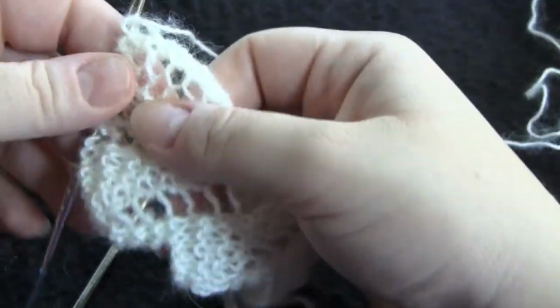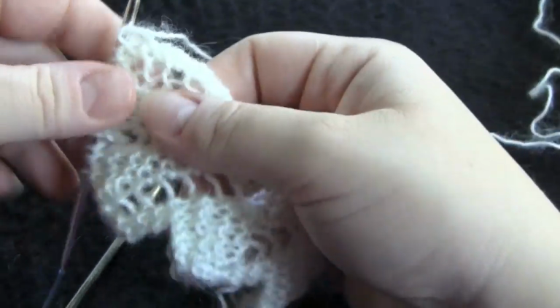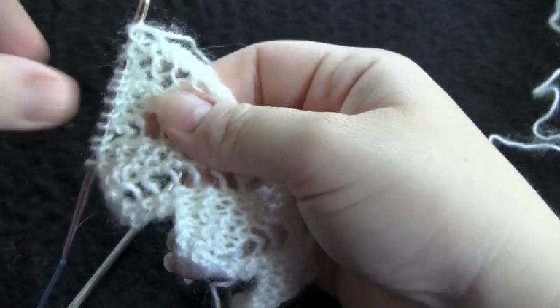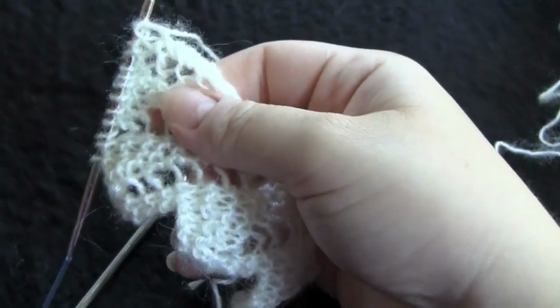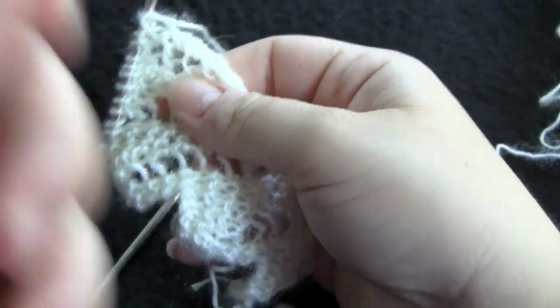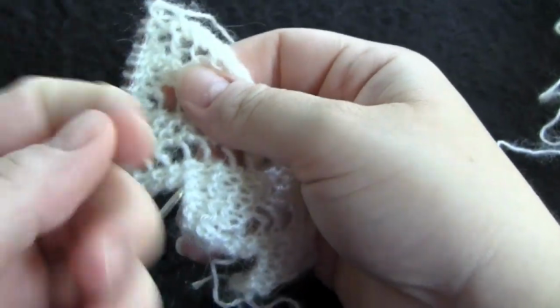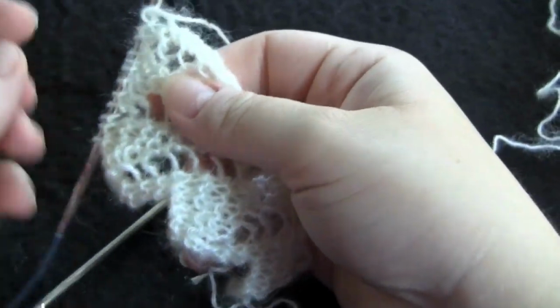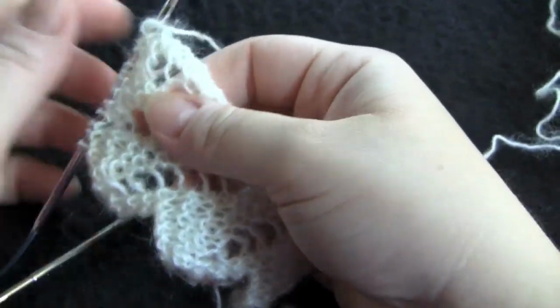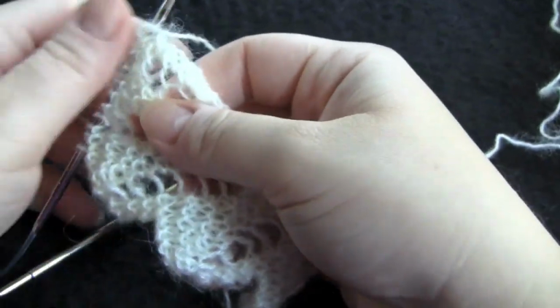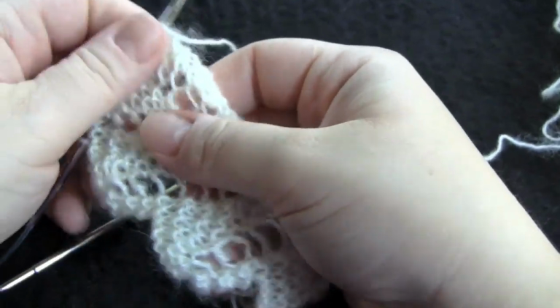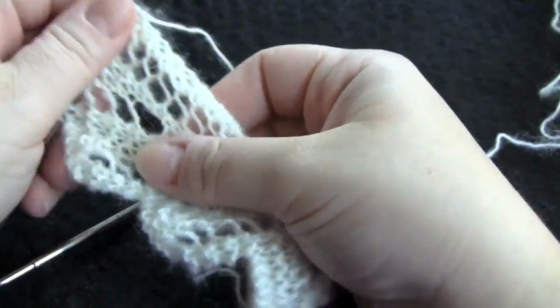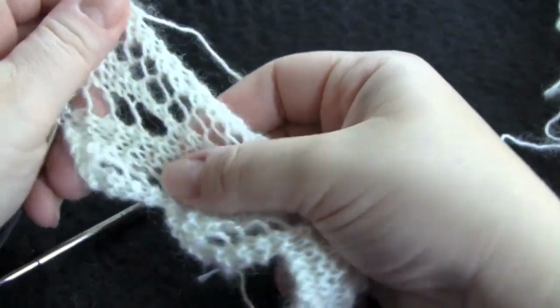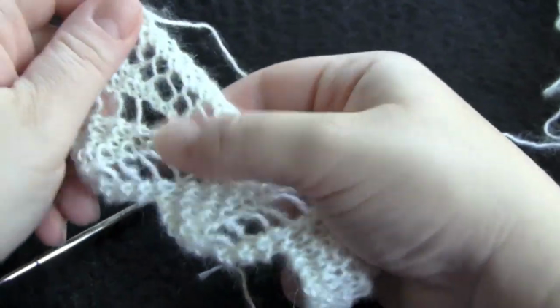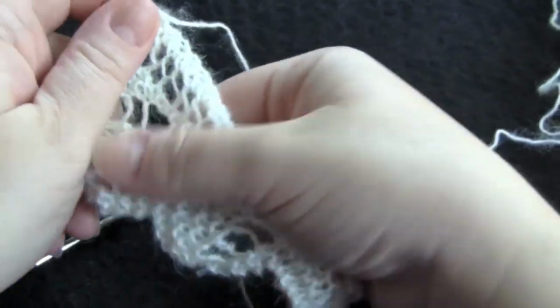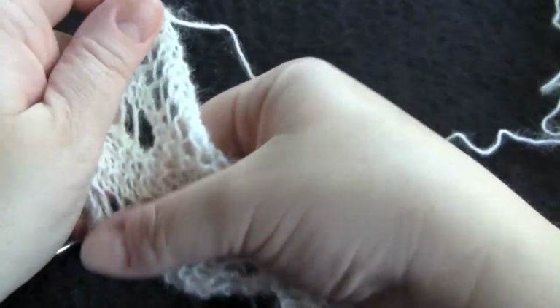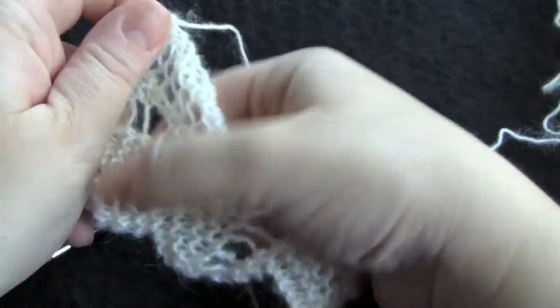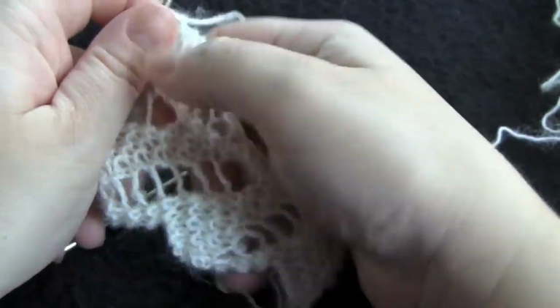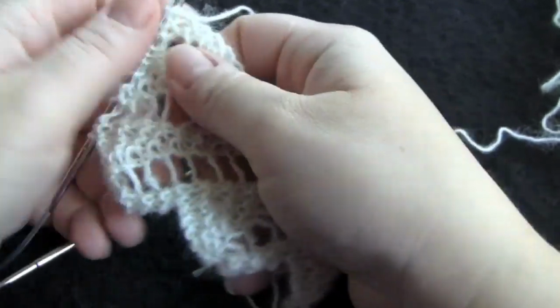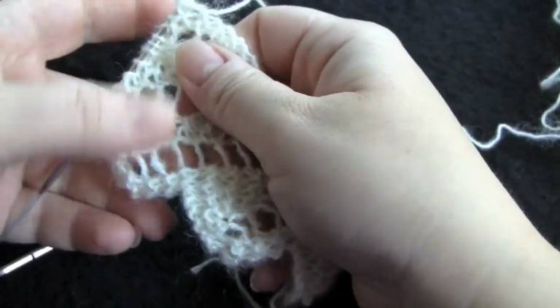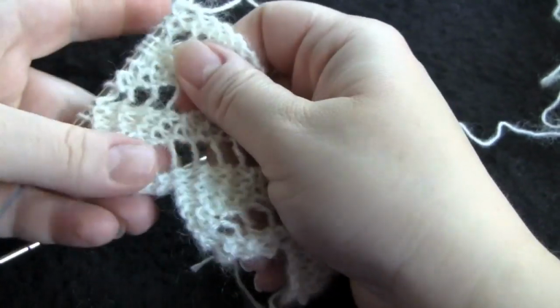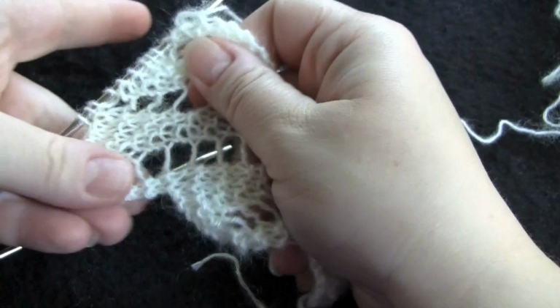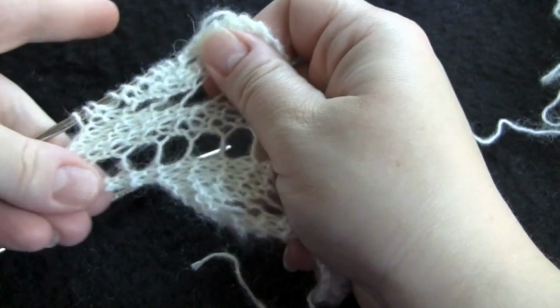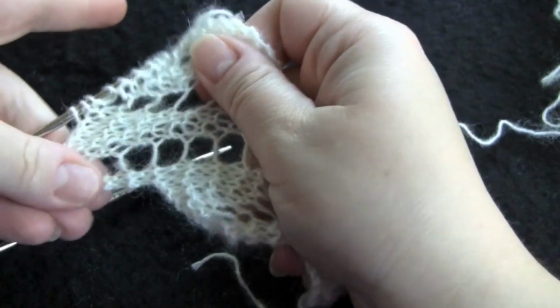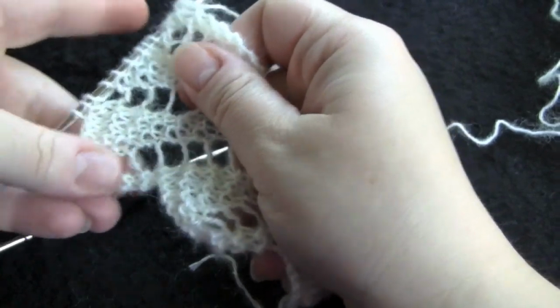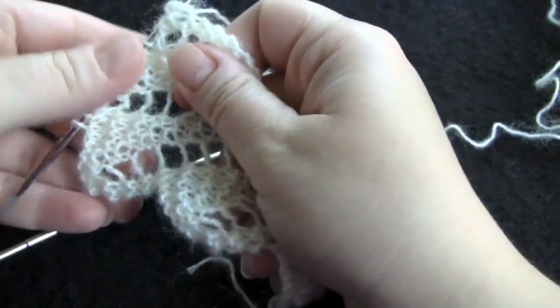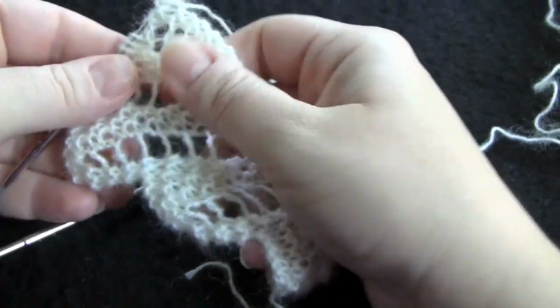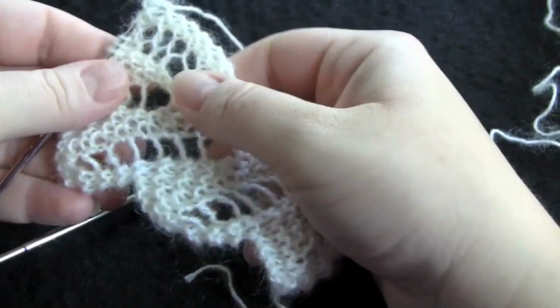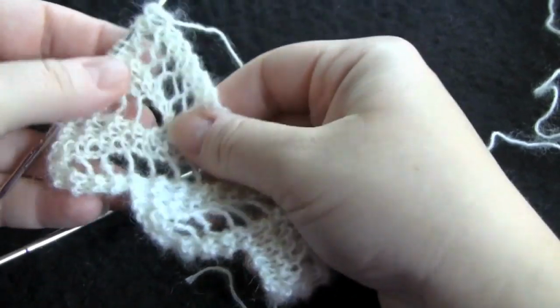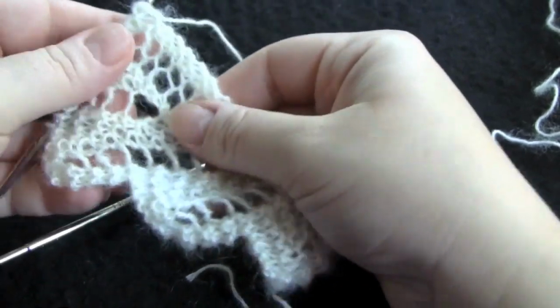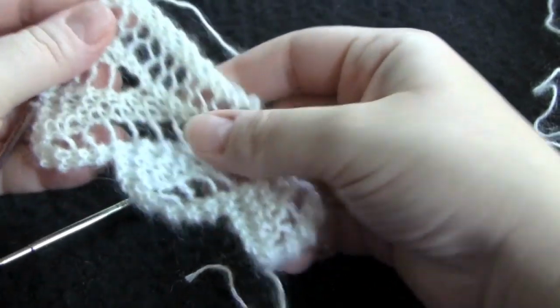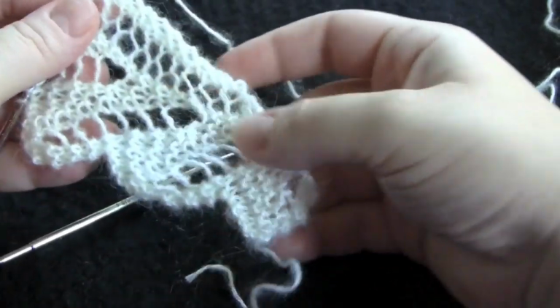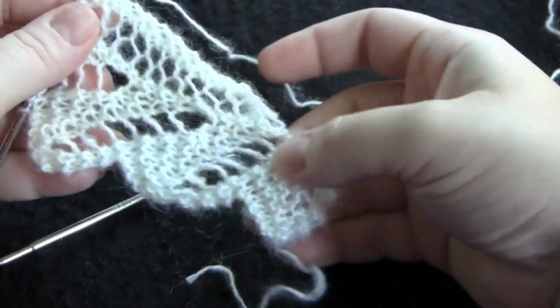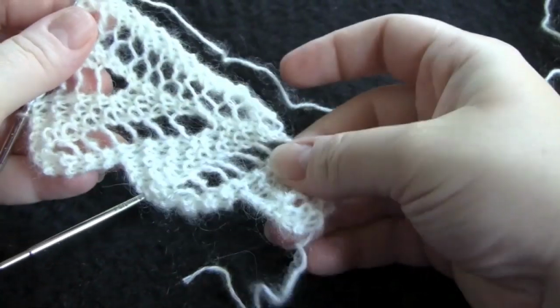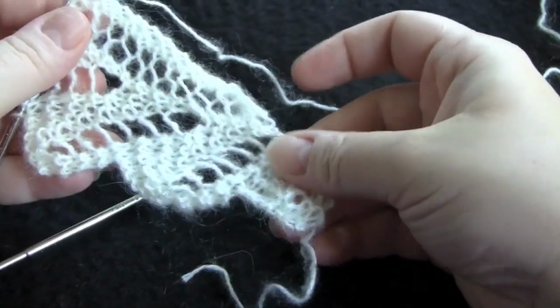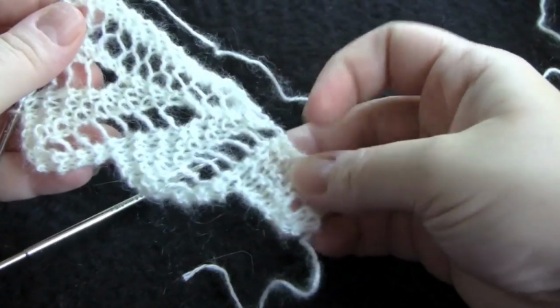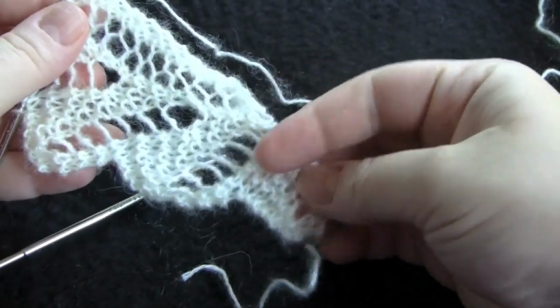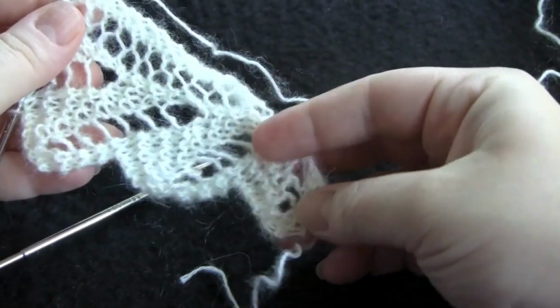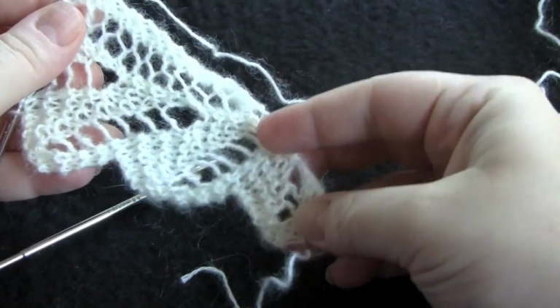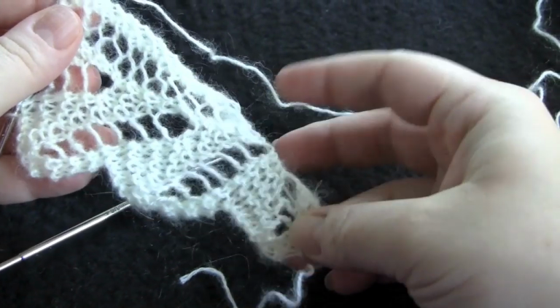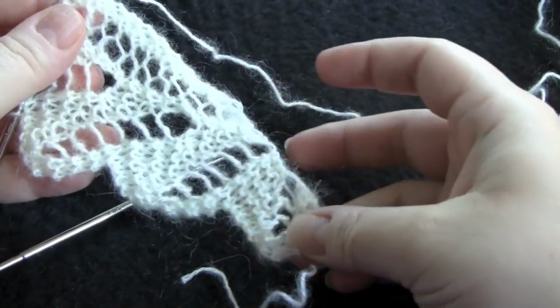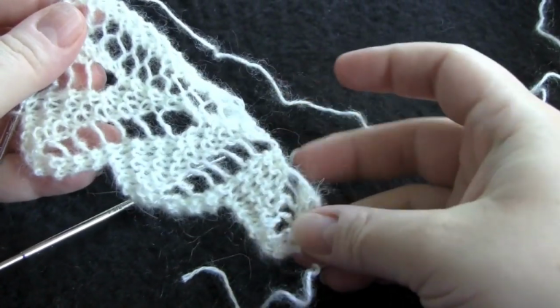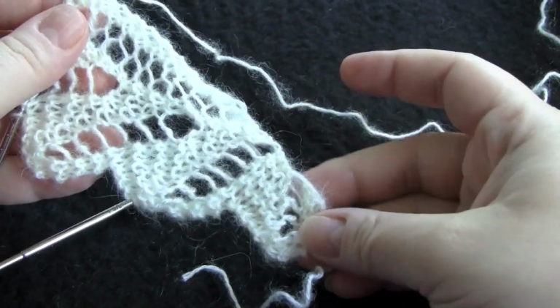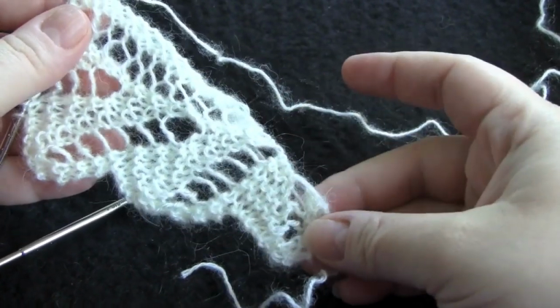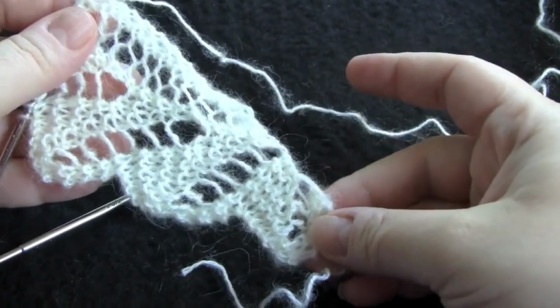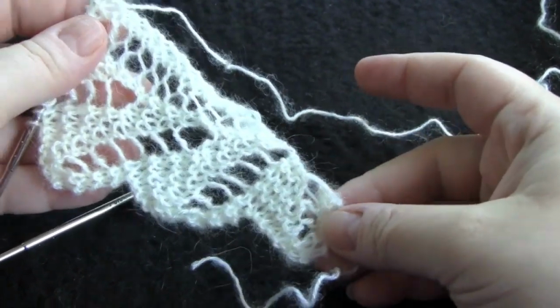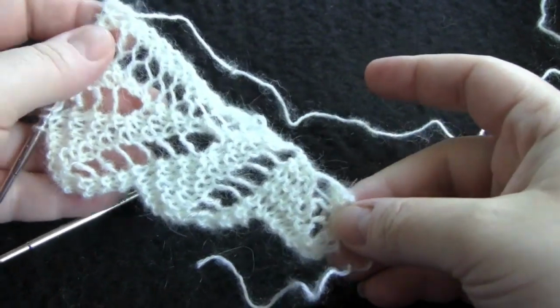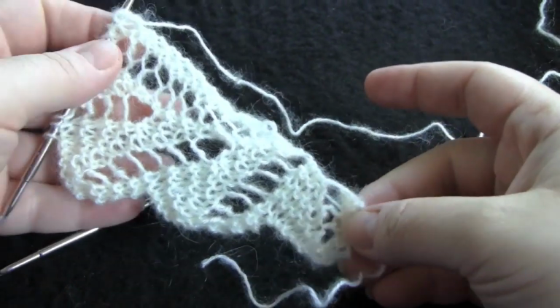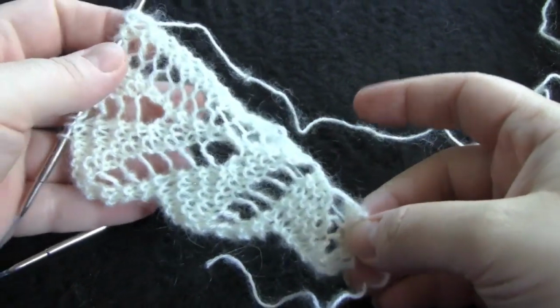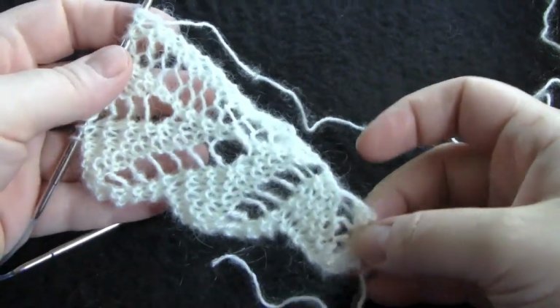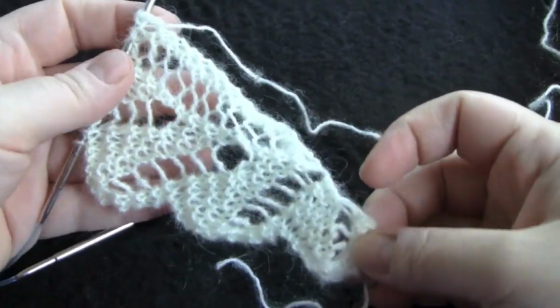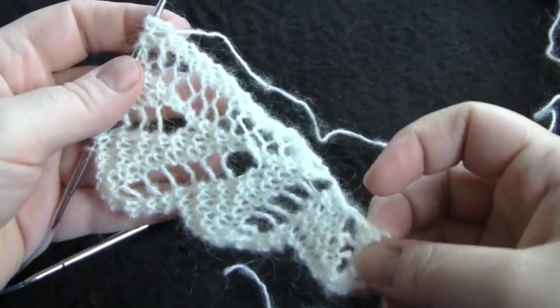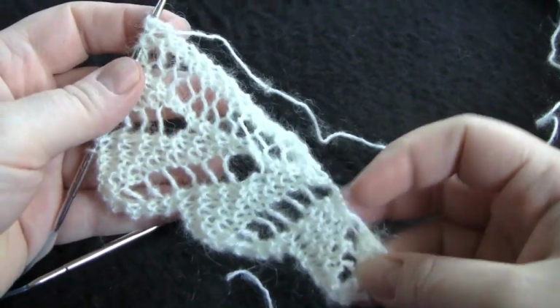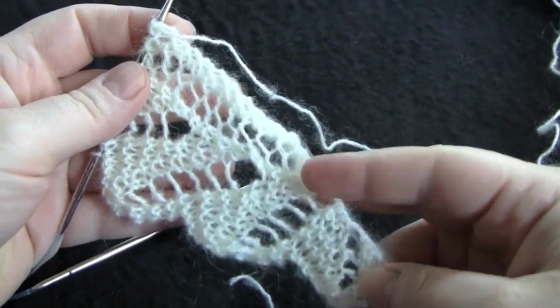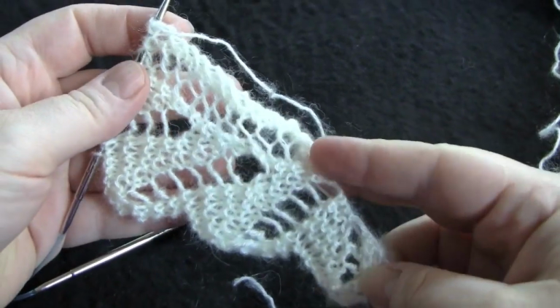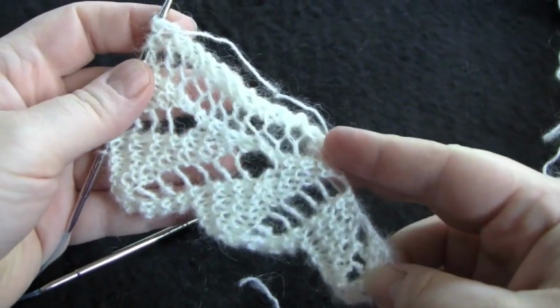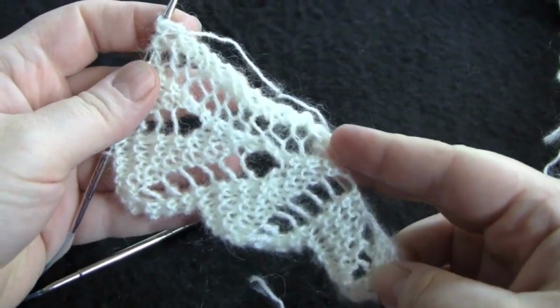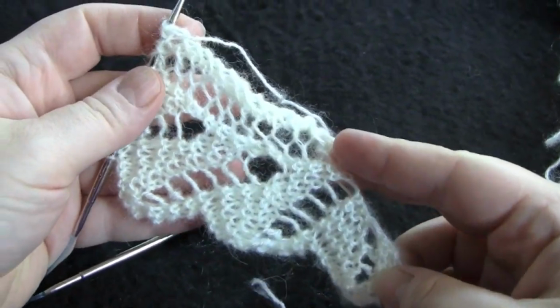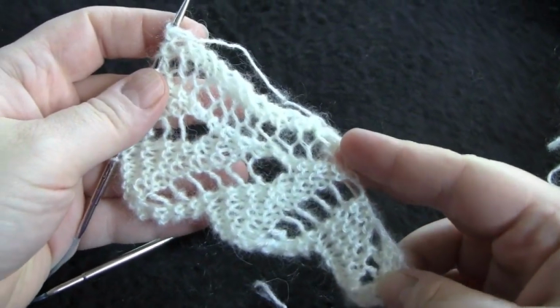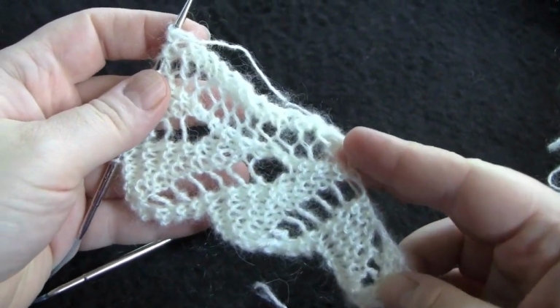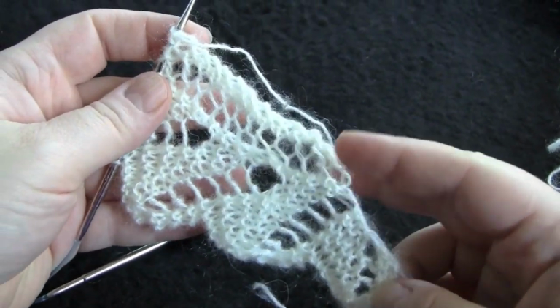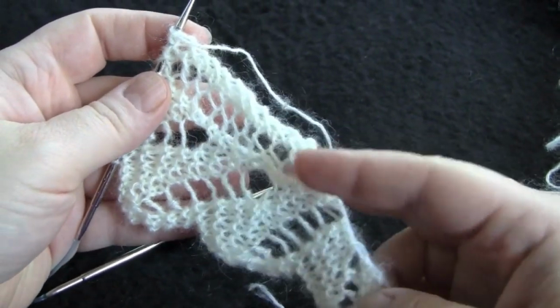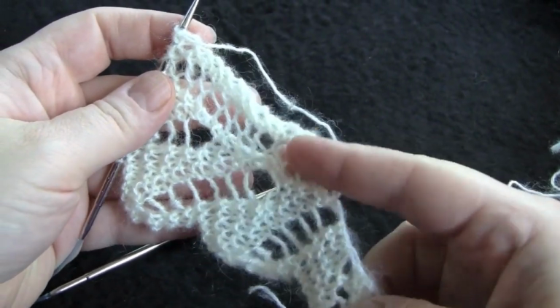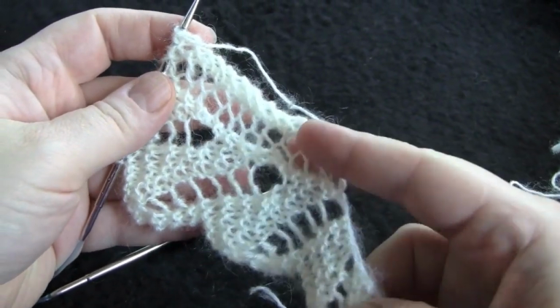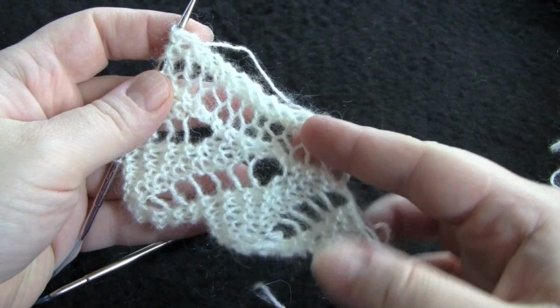And so you would just repeat those eight rows for the pattern.